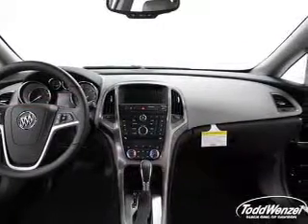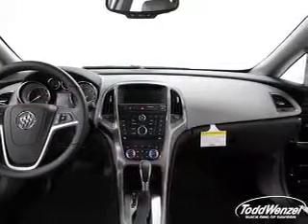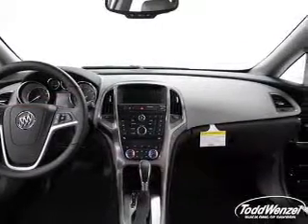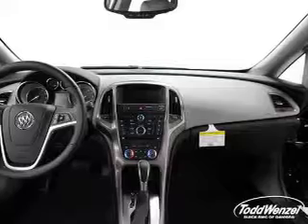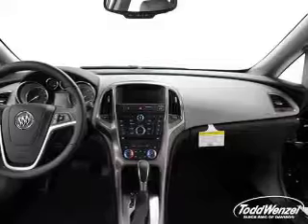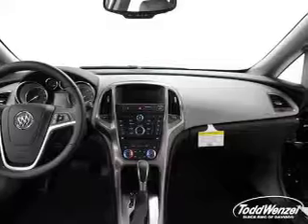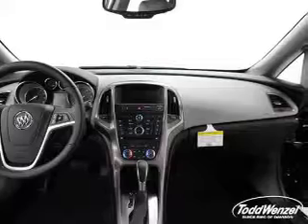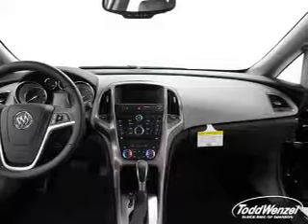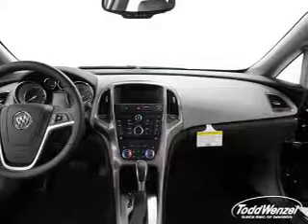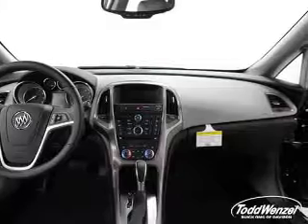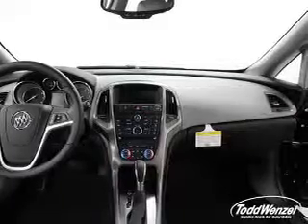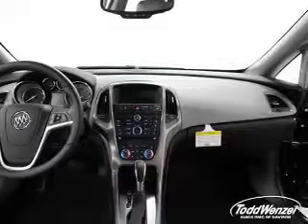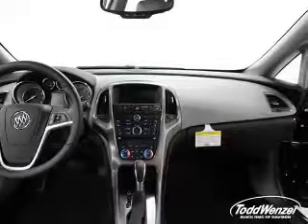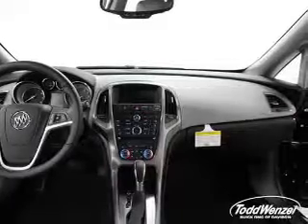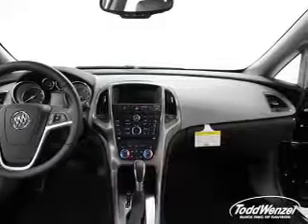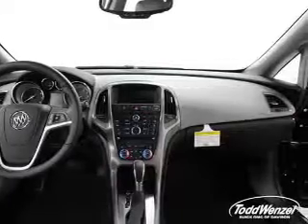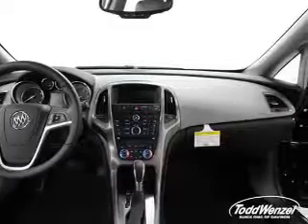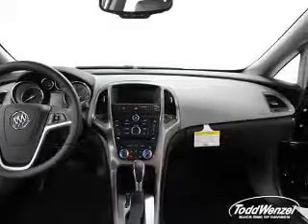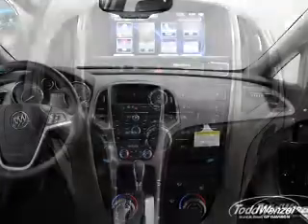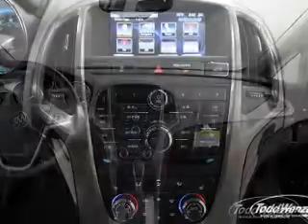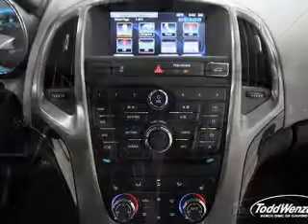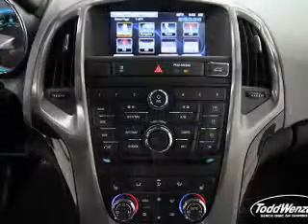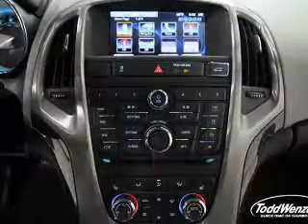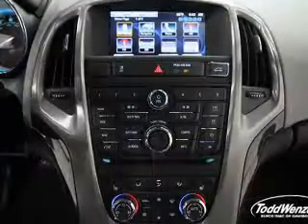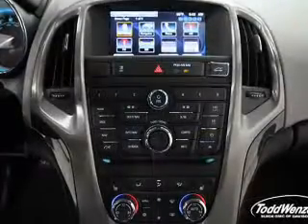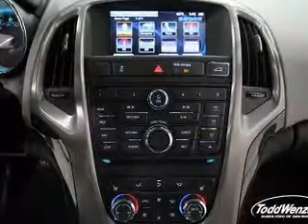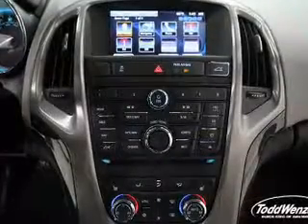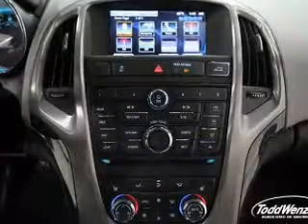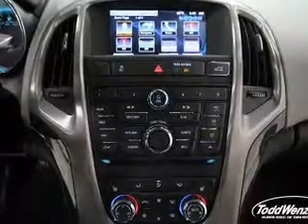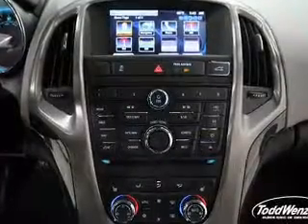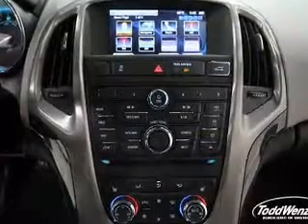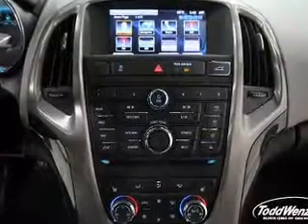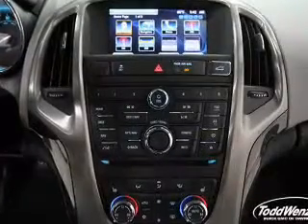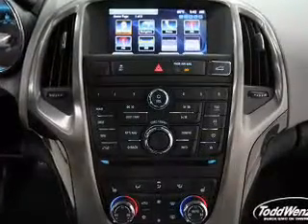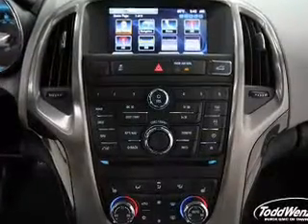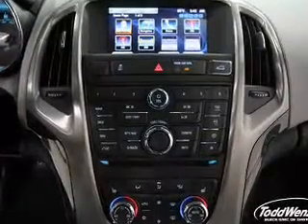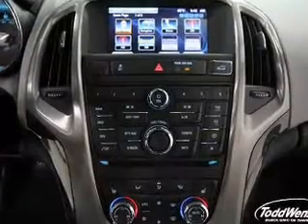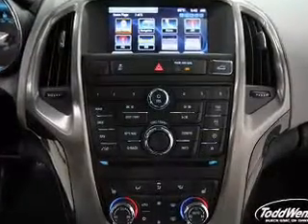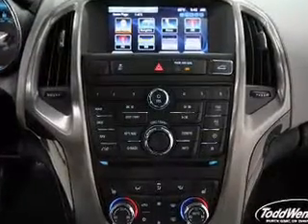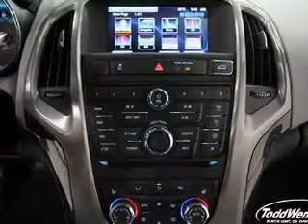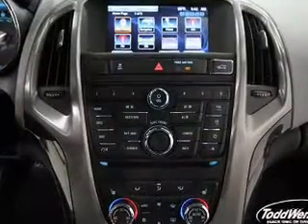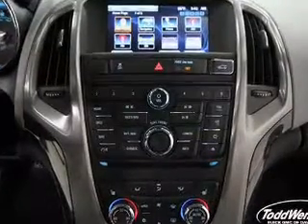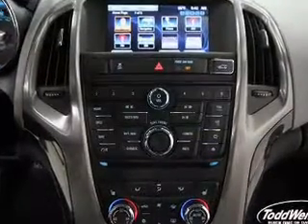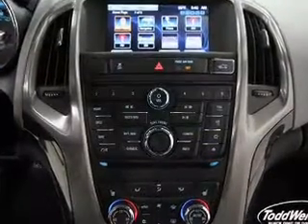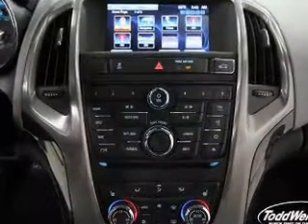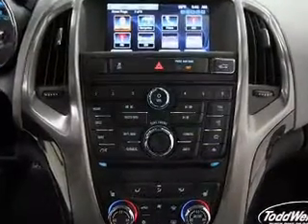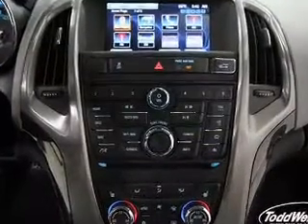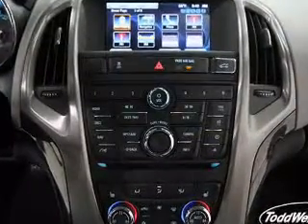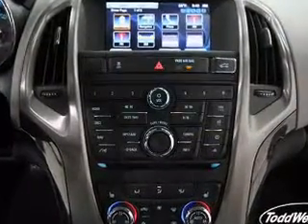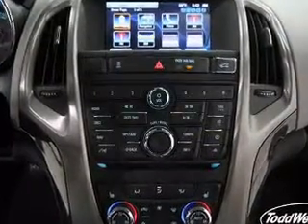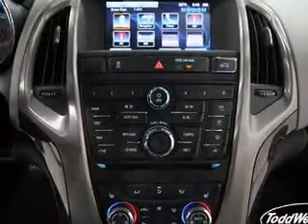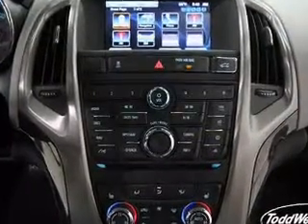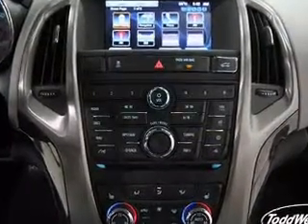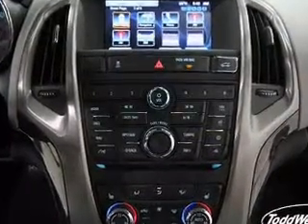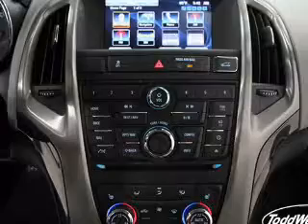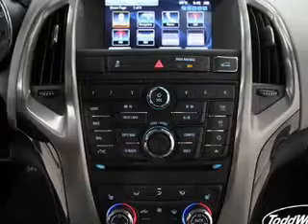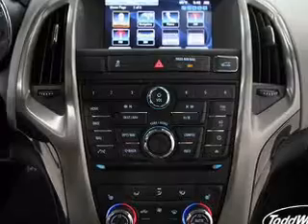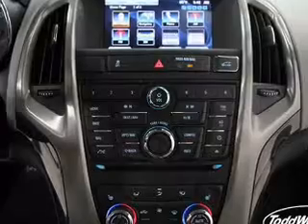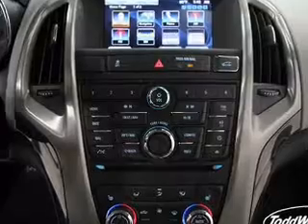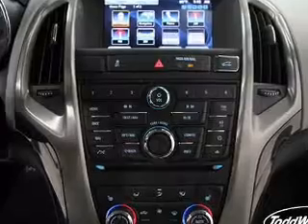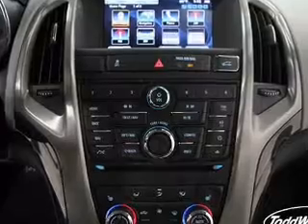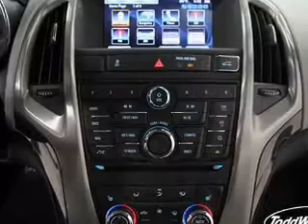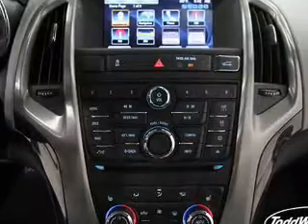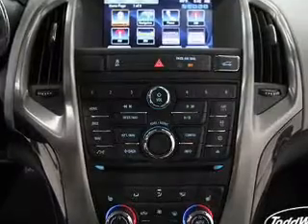parking sensors, stability control, a passenger airbag, low tire pressure warning, and anti-lock brakes.